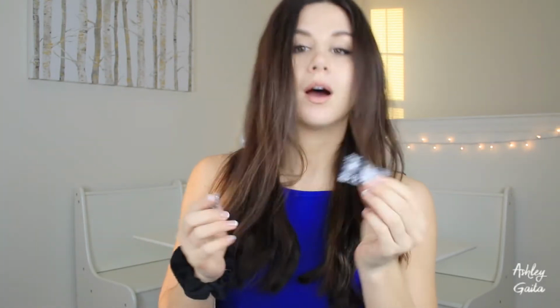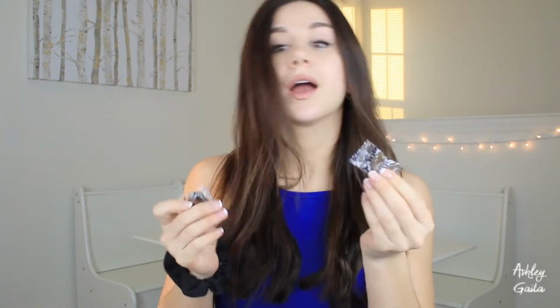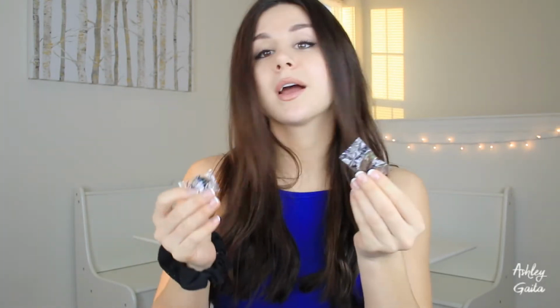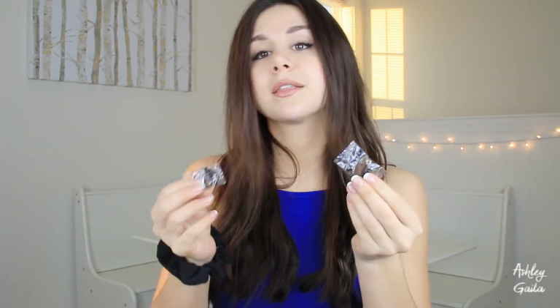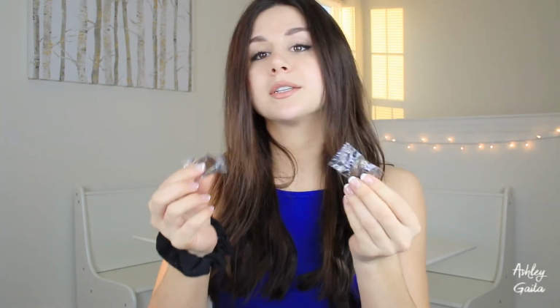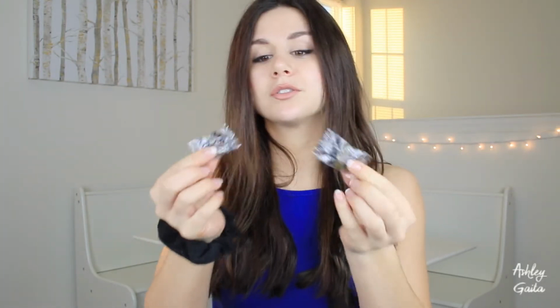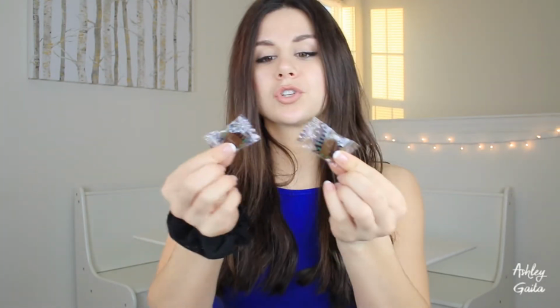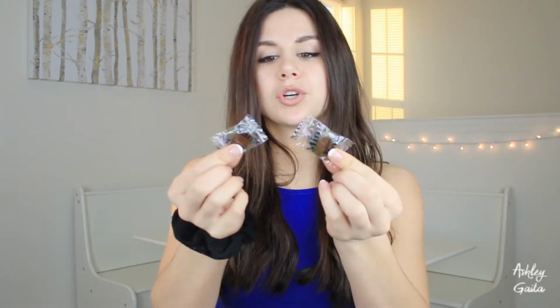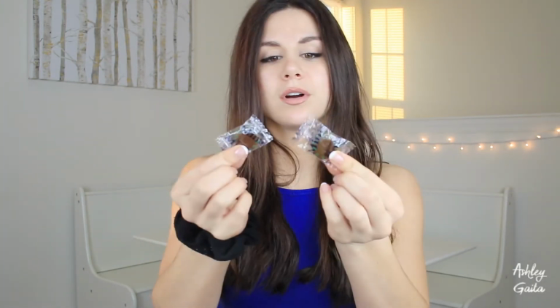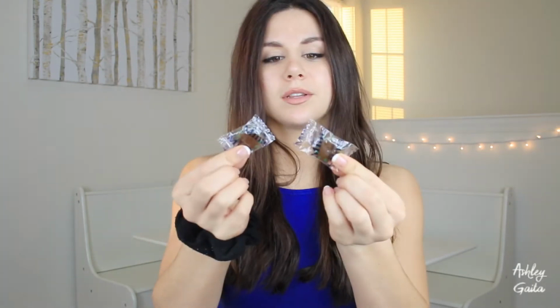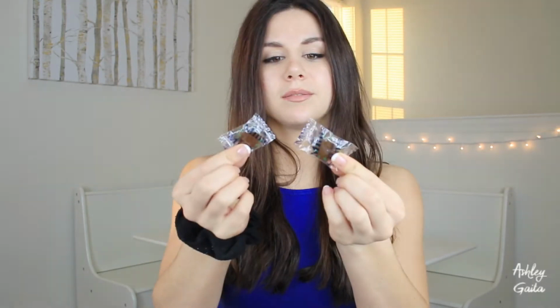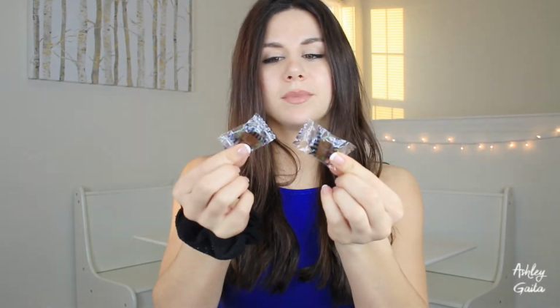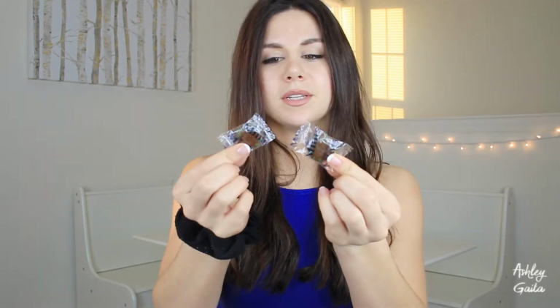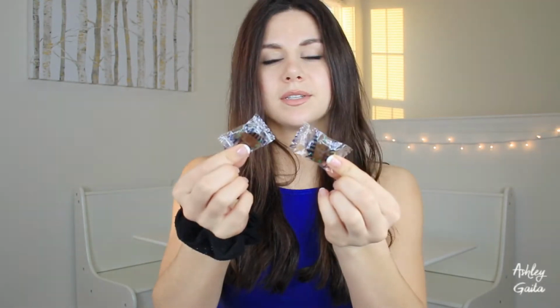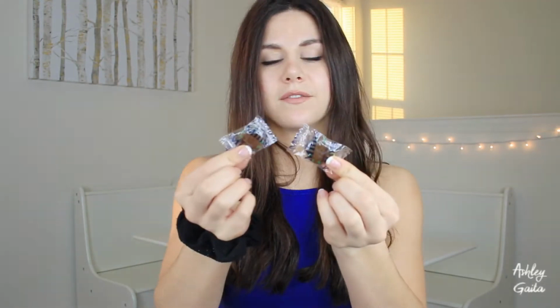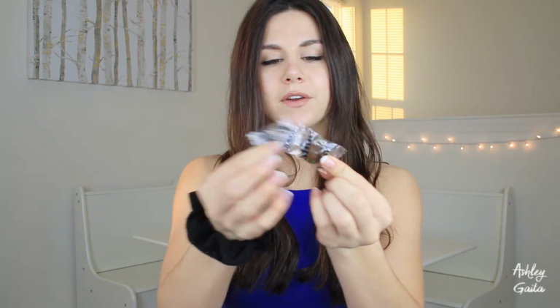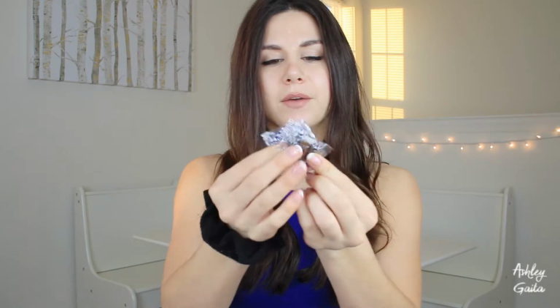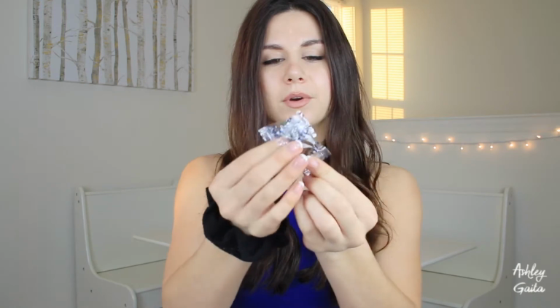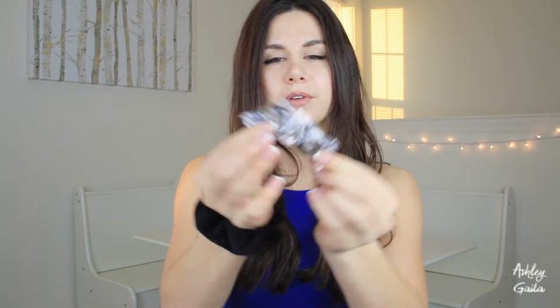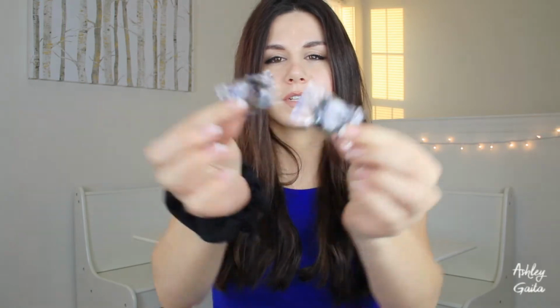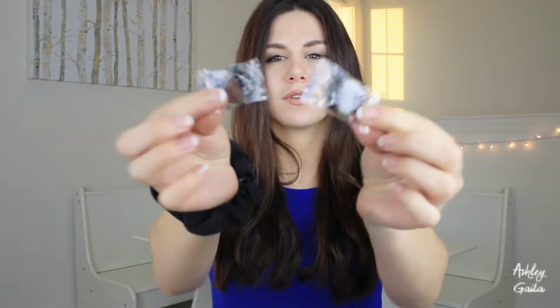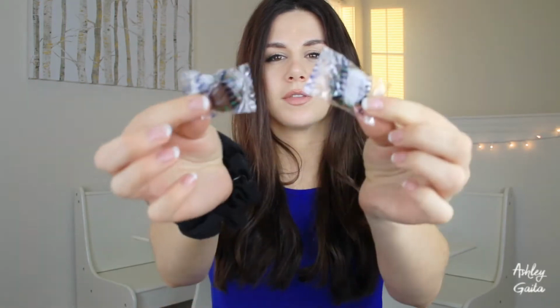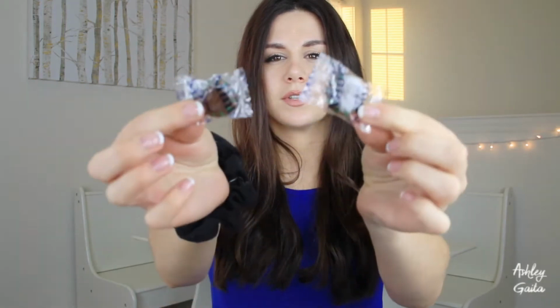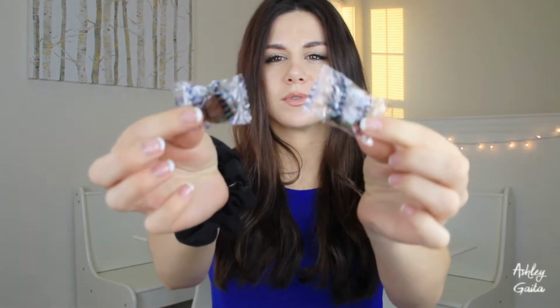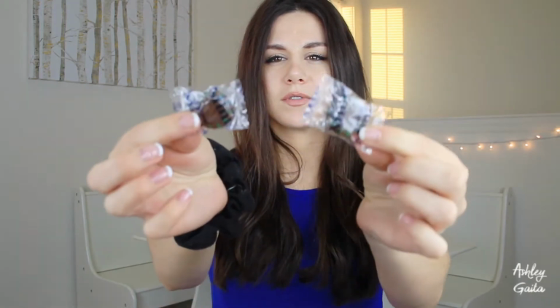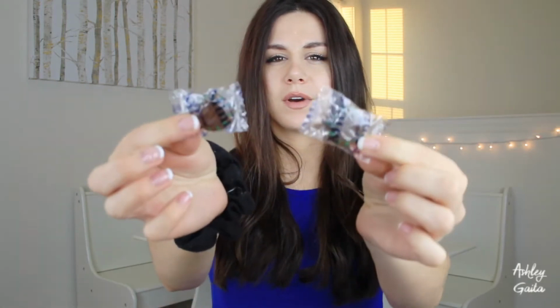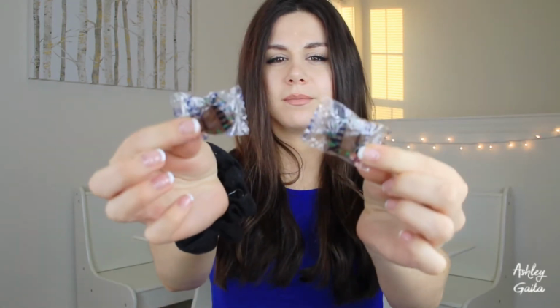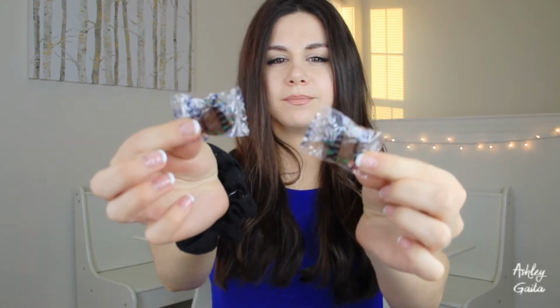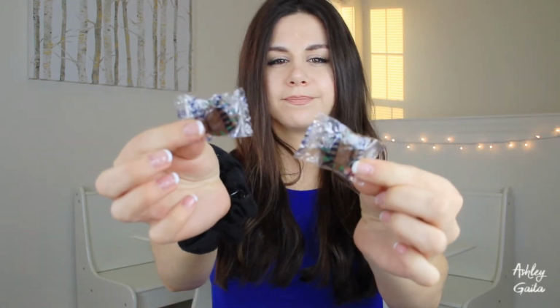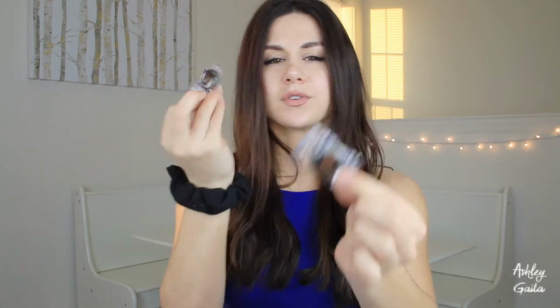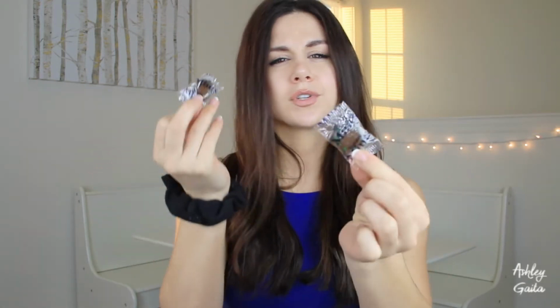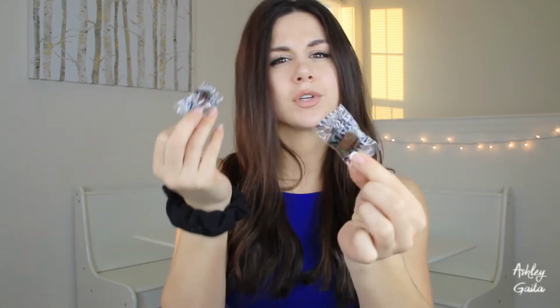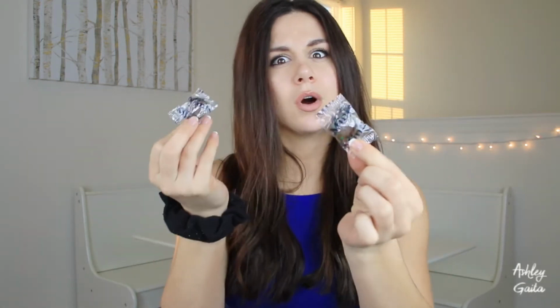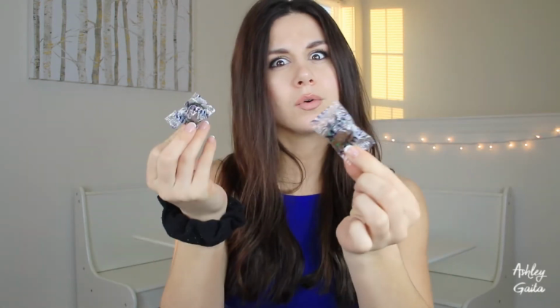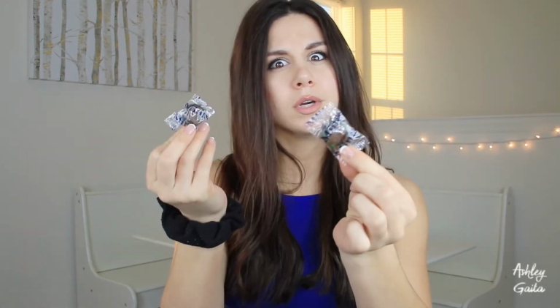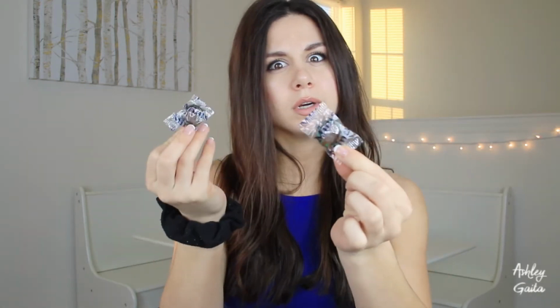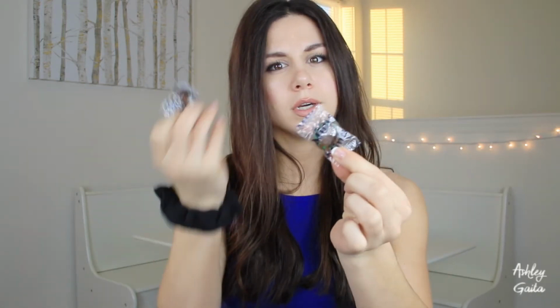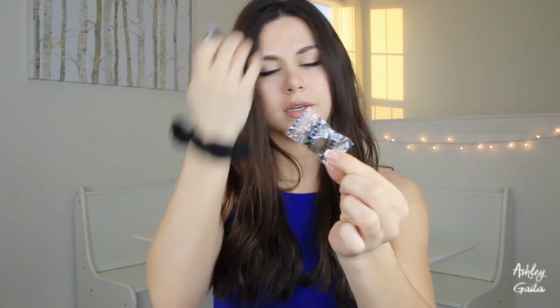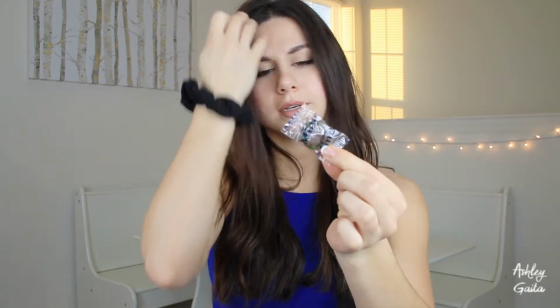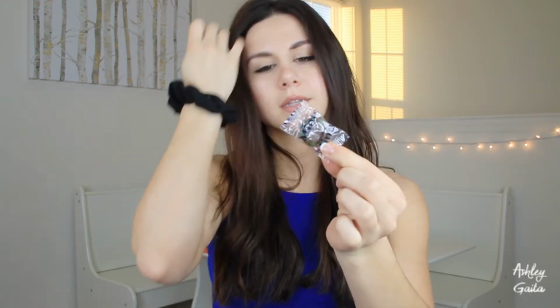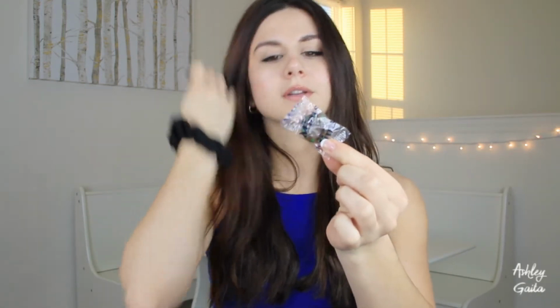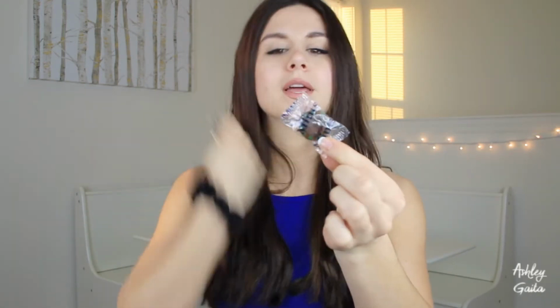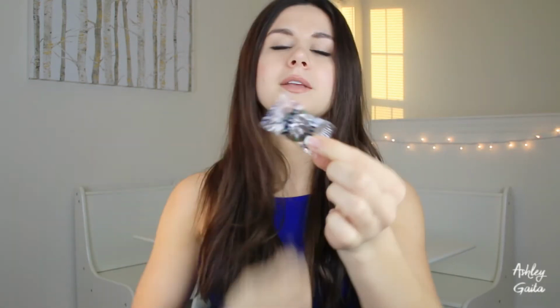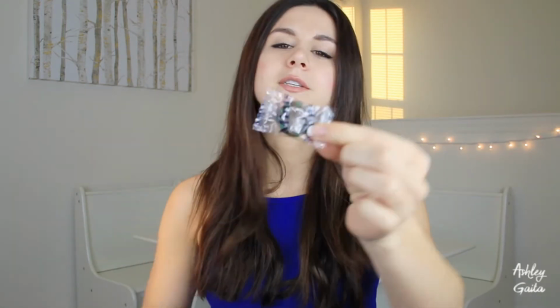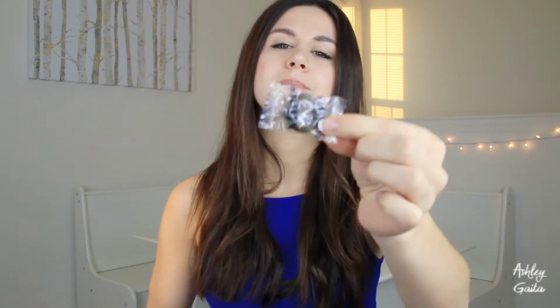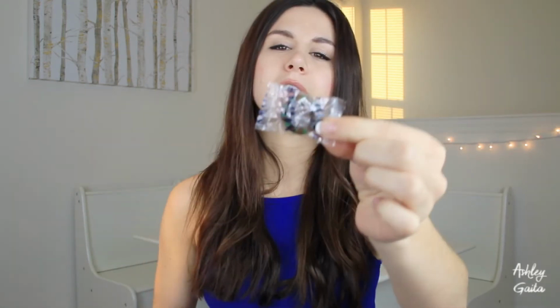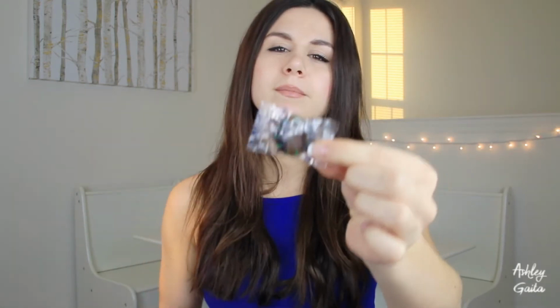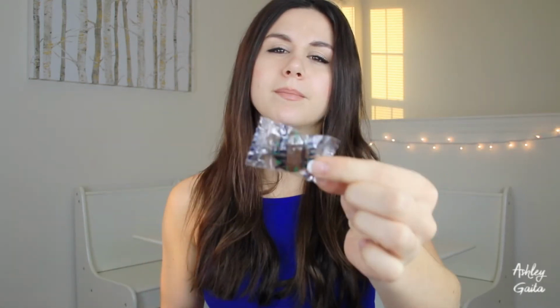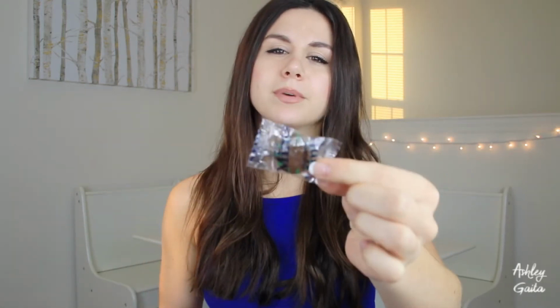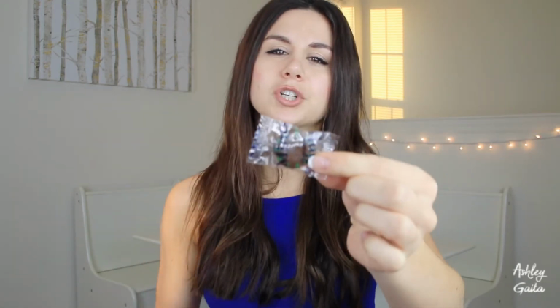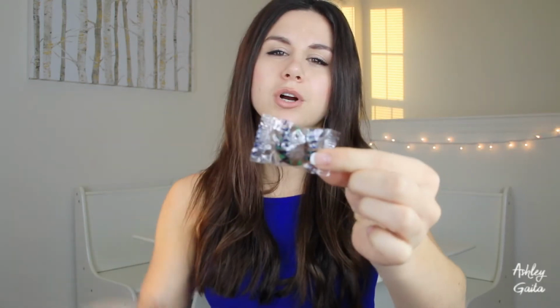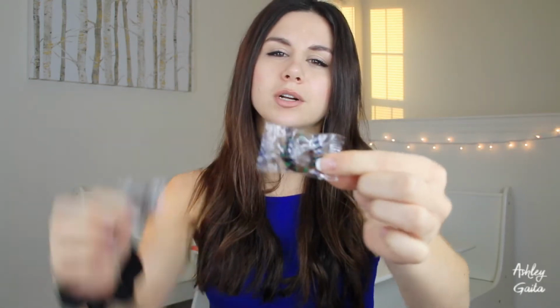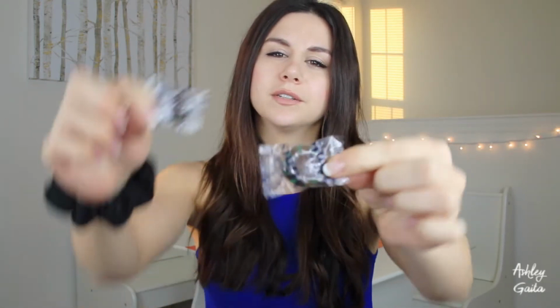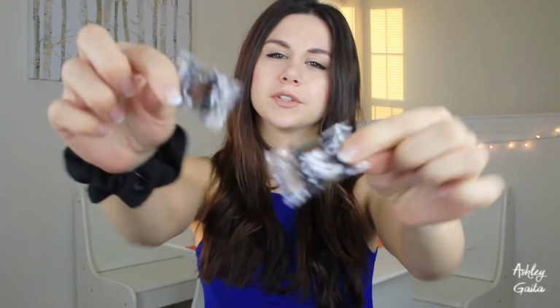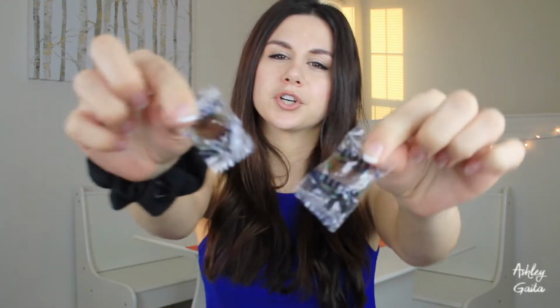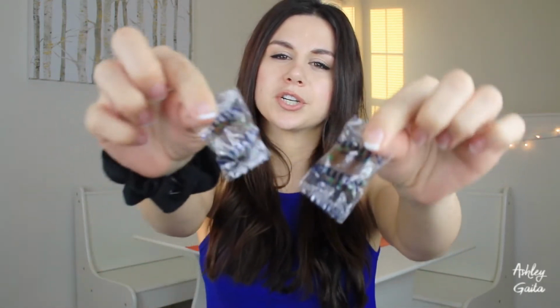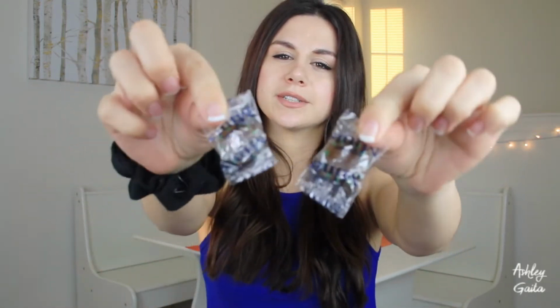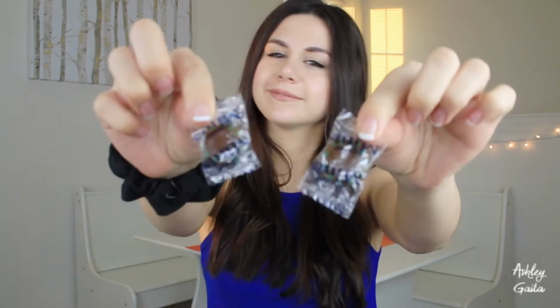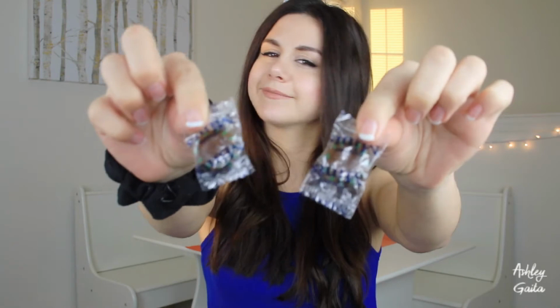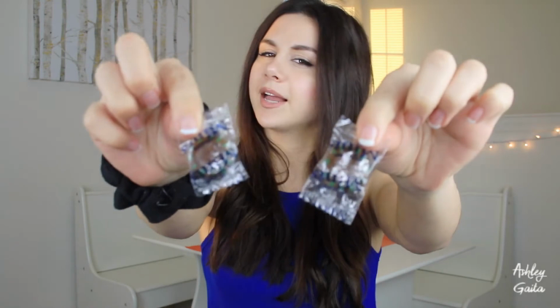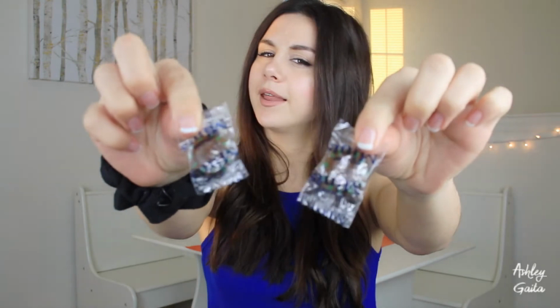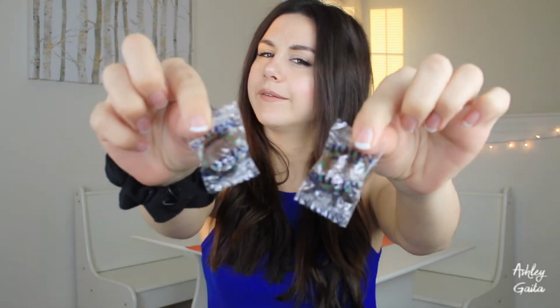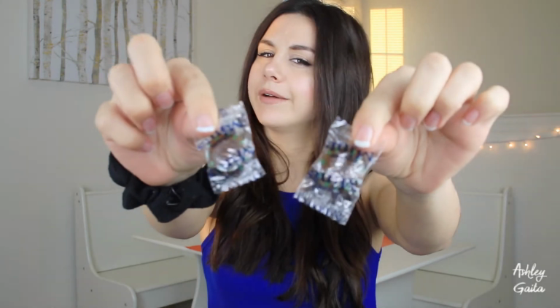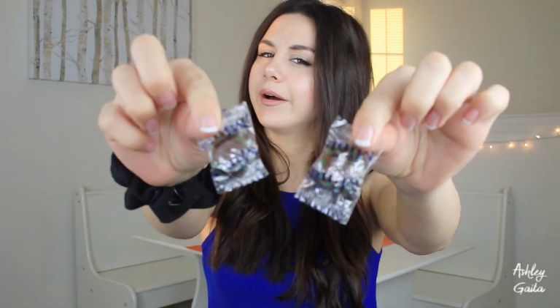I got these little chocolate mints — I forget what restaurant this was from, but they're so good. They're like spearmint, but the chocolate version. I love them.